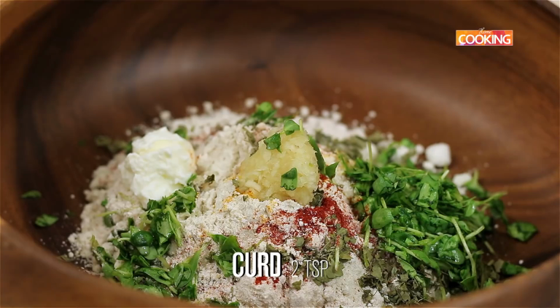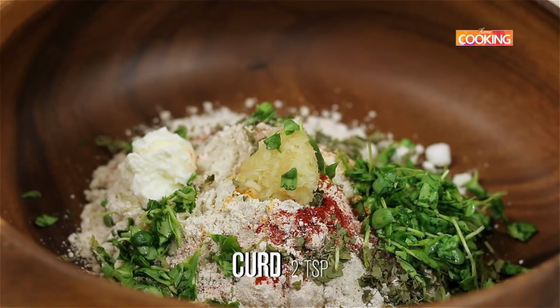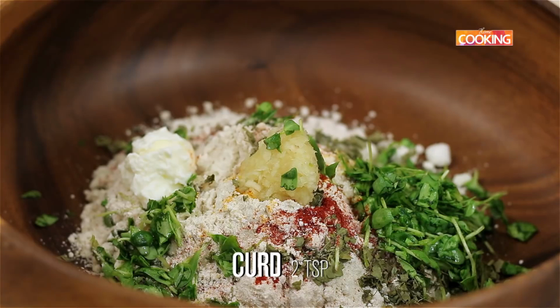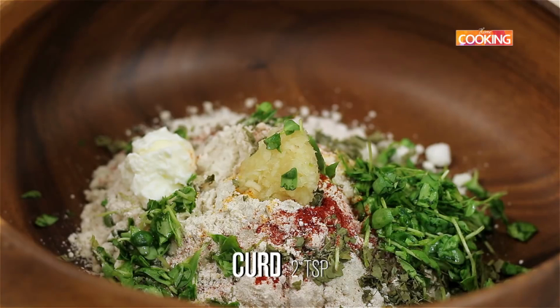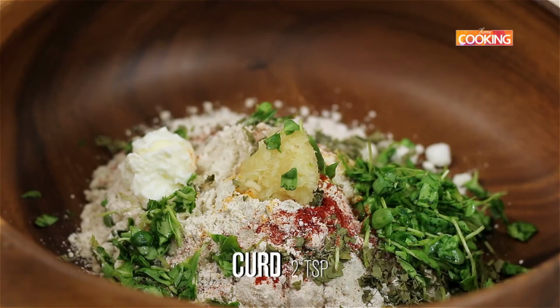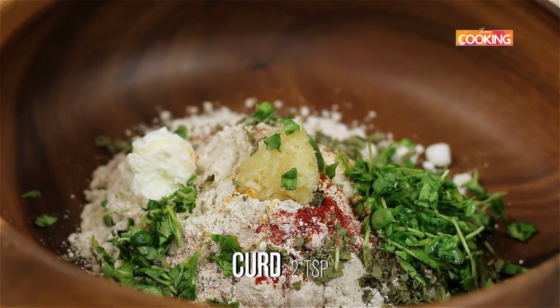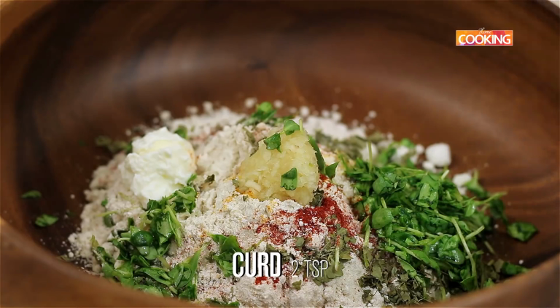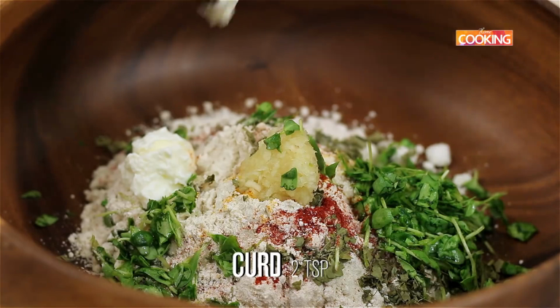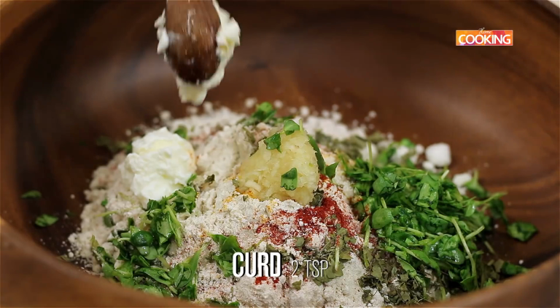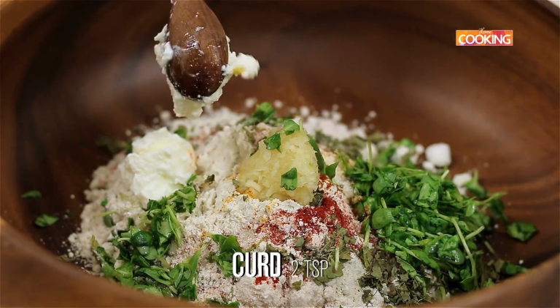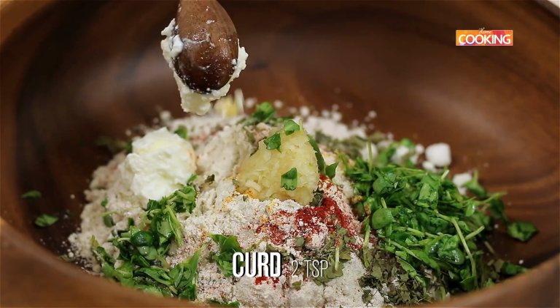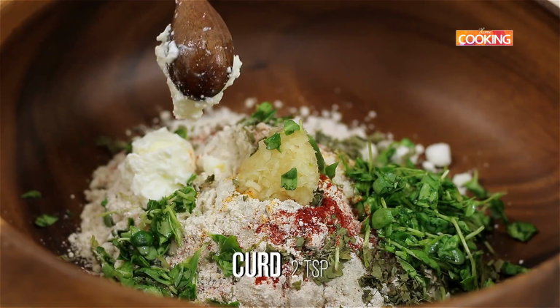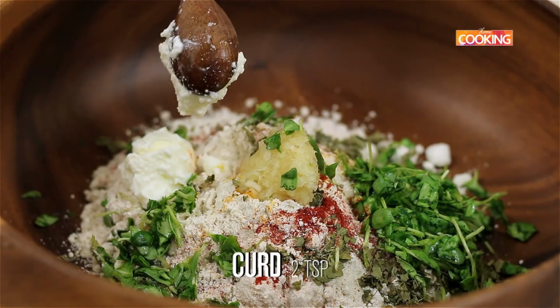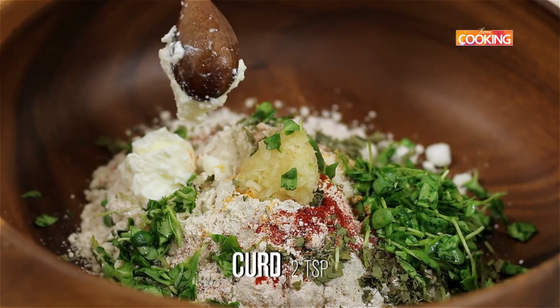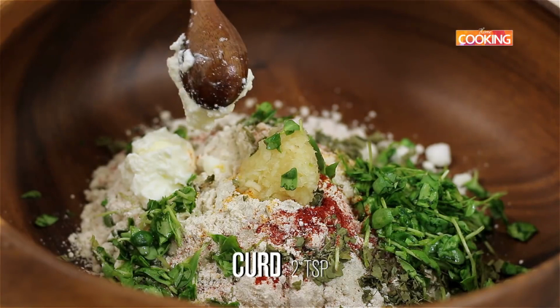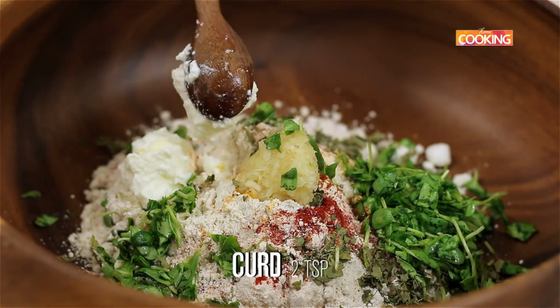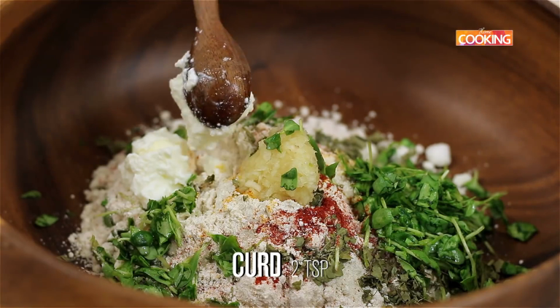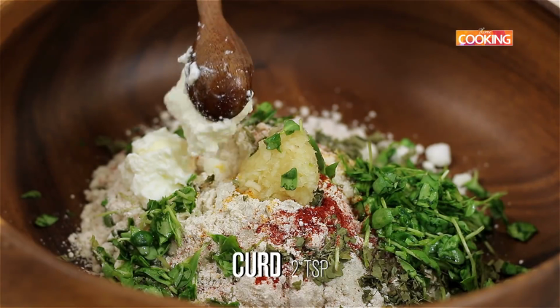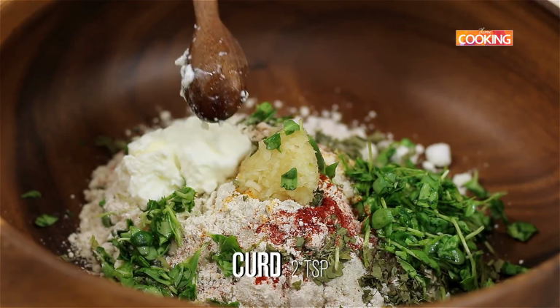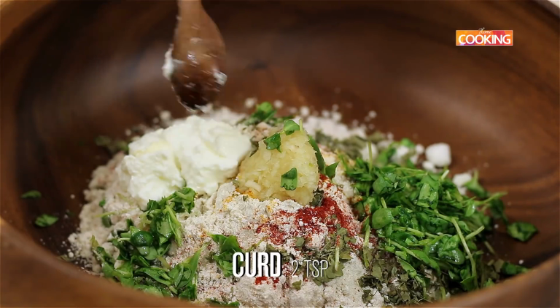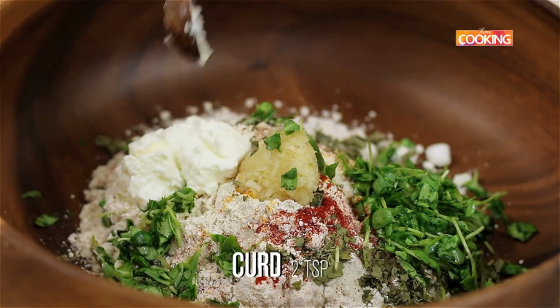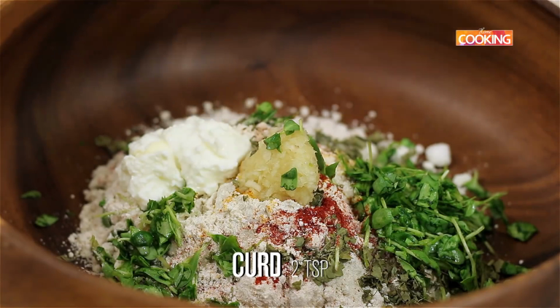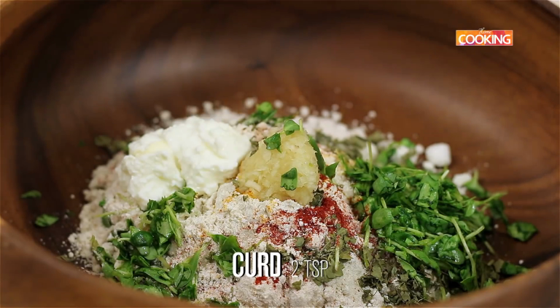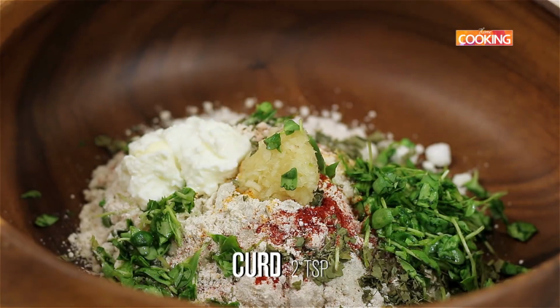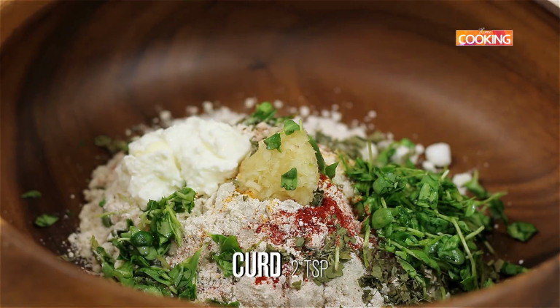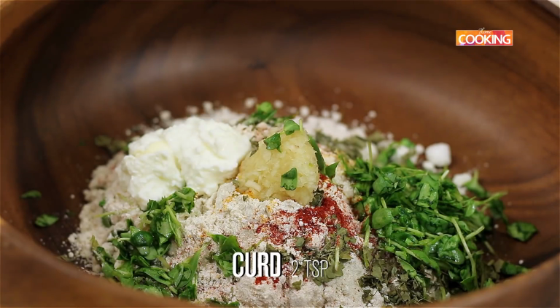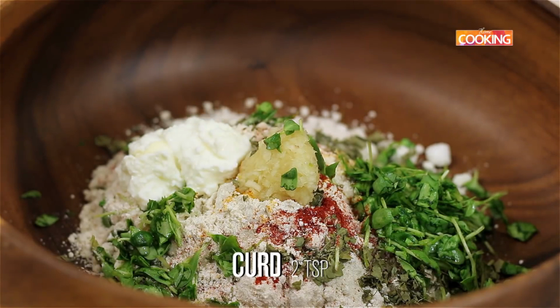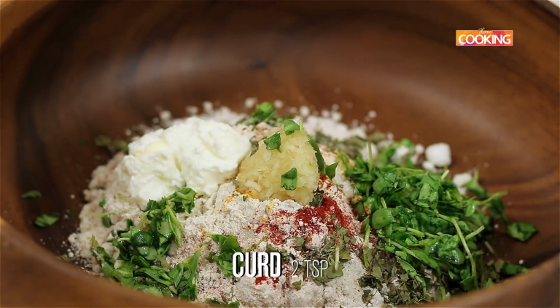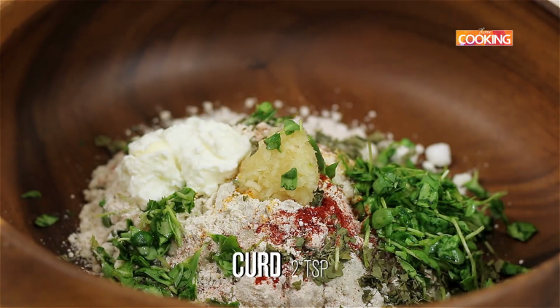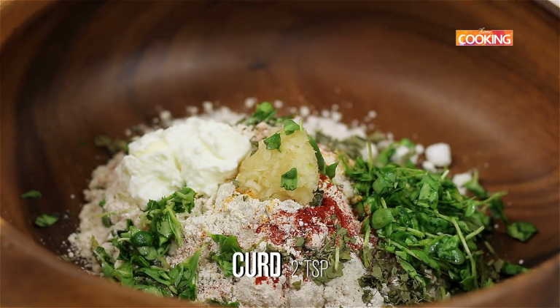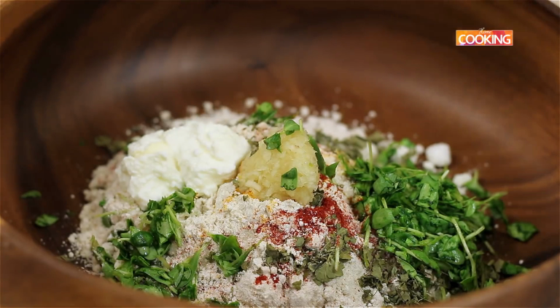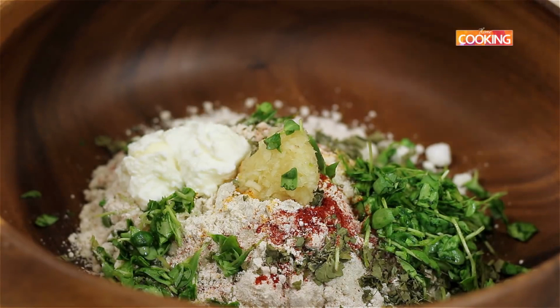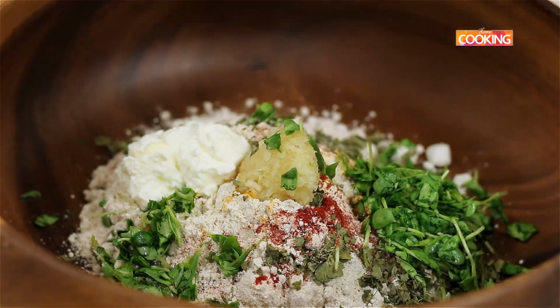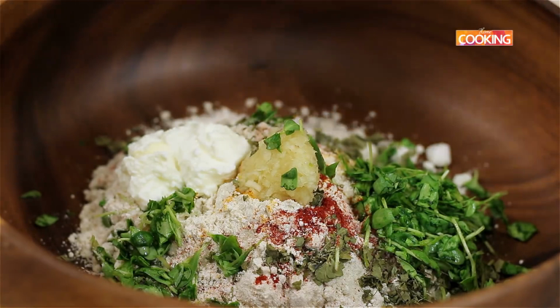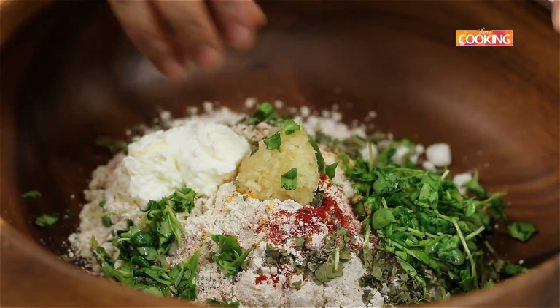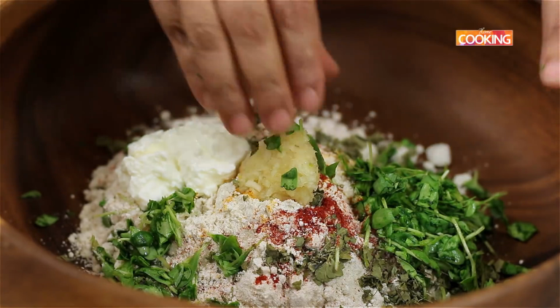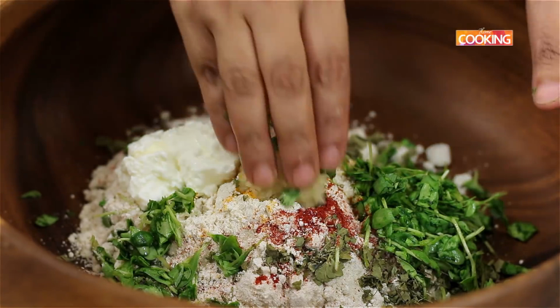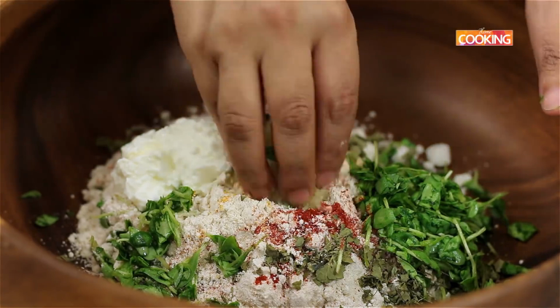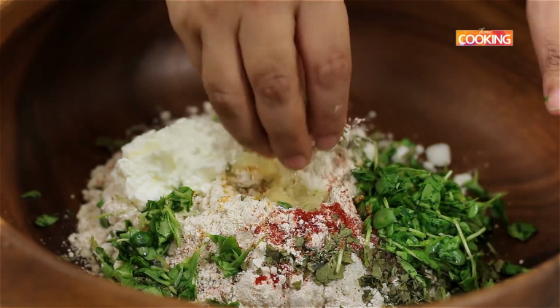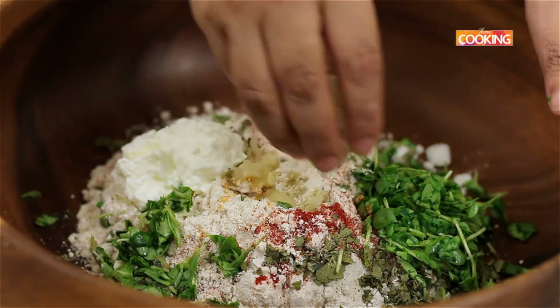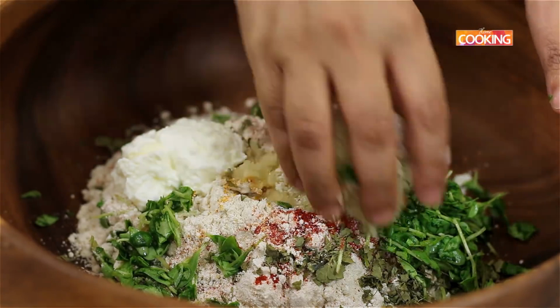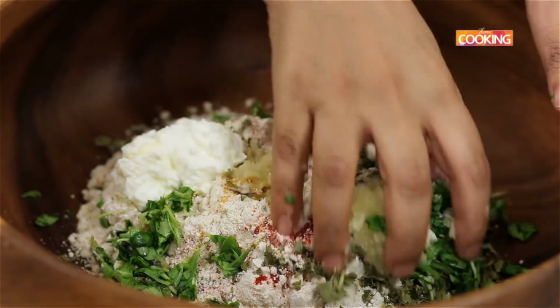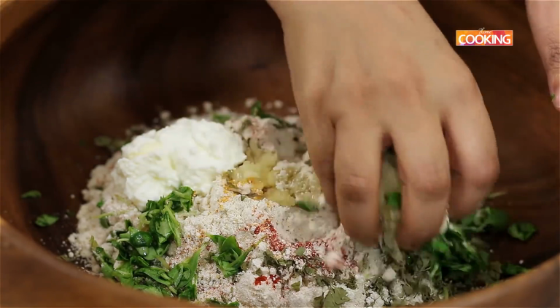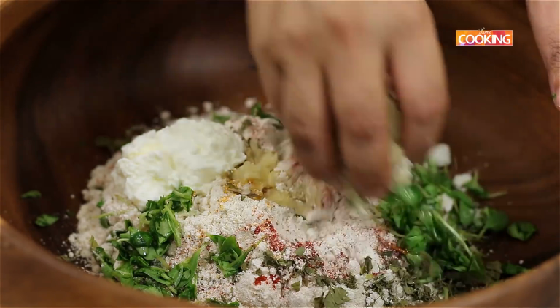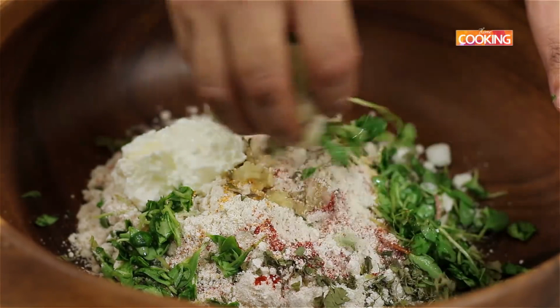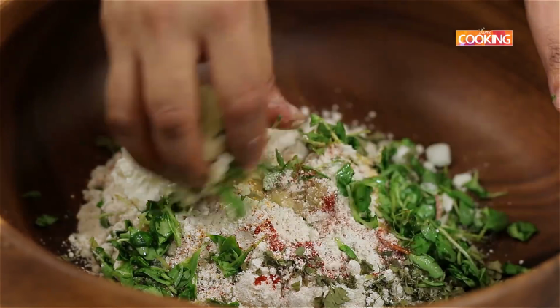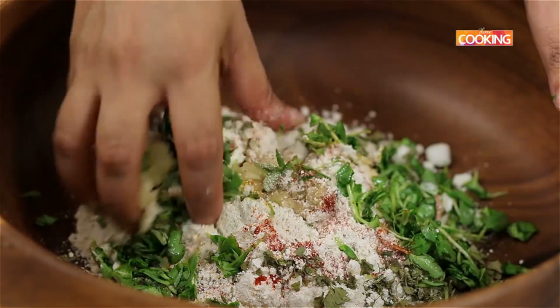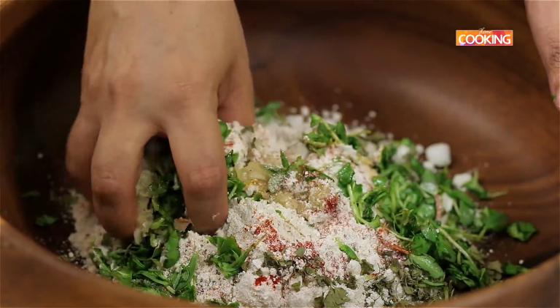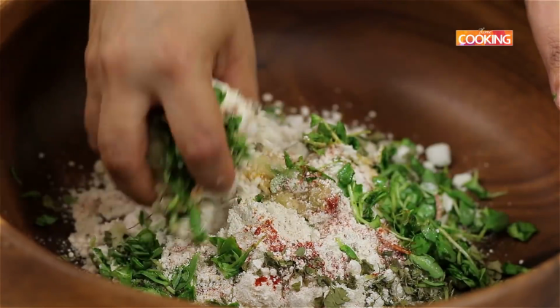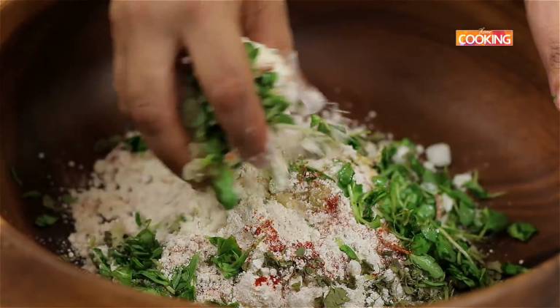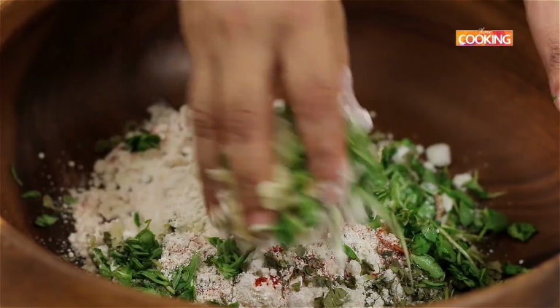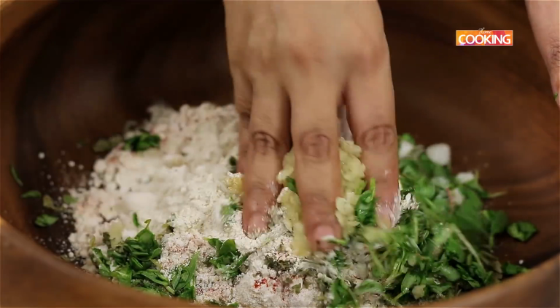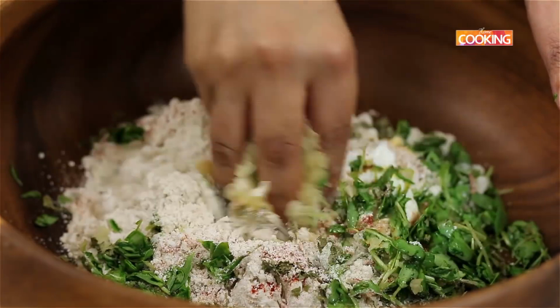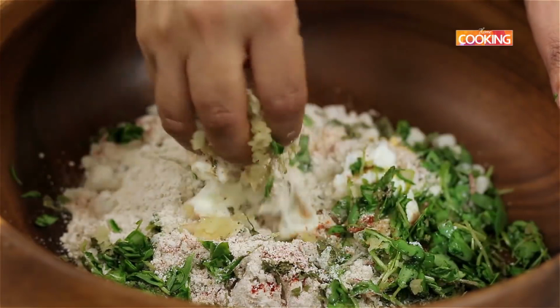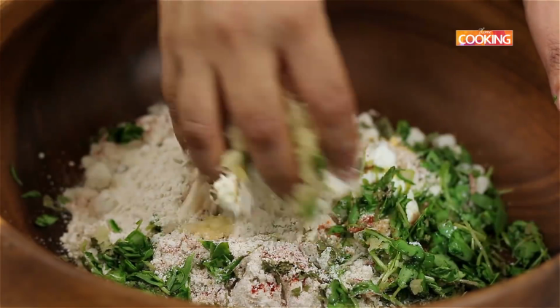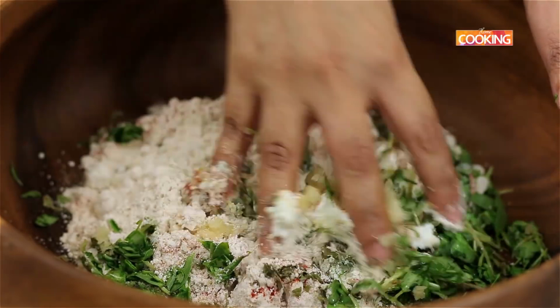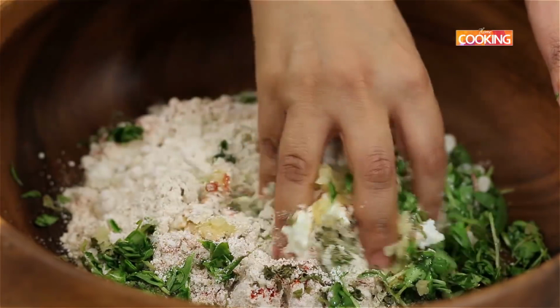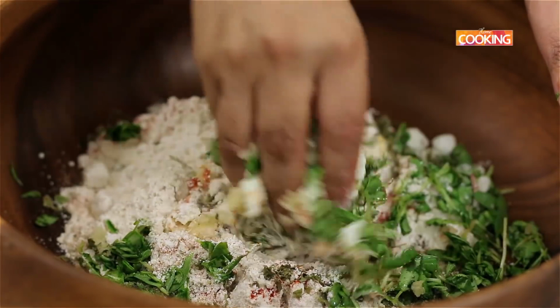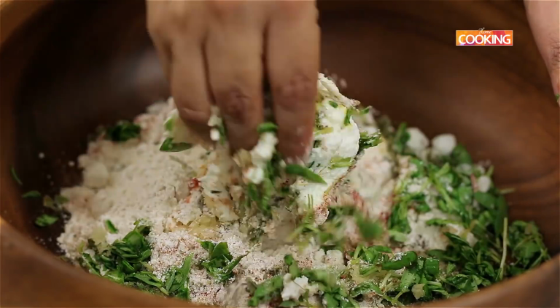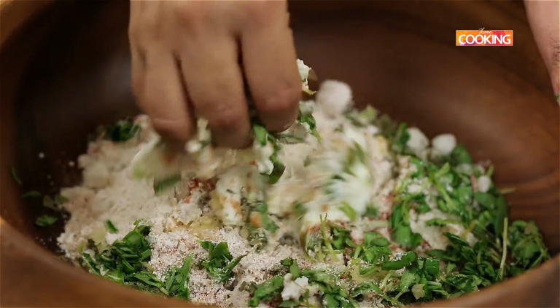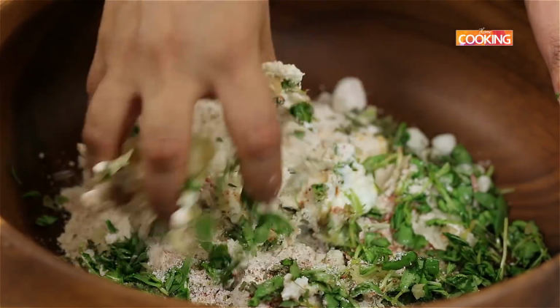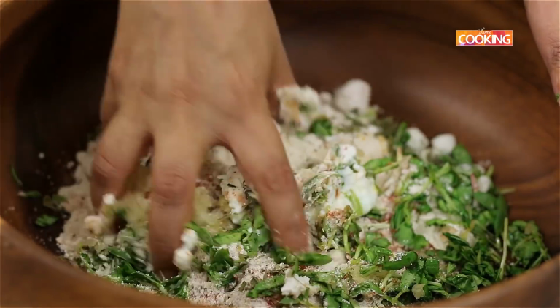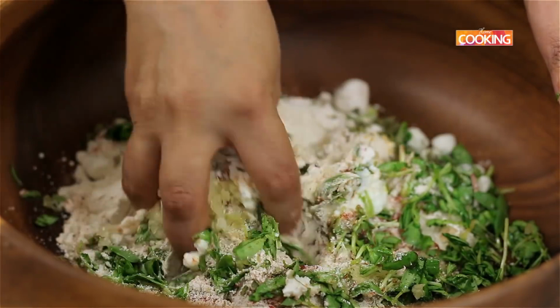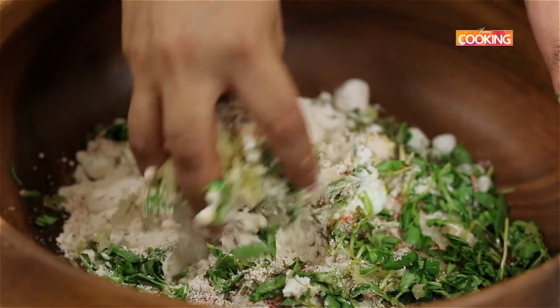Next, add two teaspoons of fresh curd. Now that I have added all the ingredients, I'm going to knead the dough.